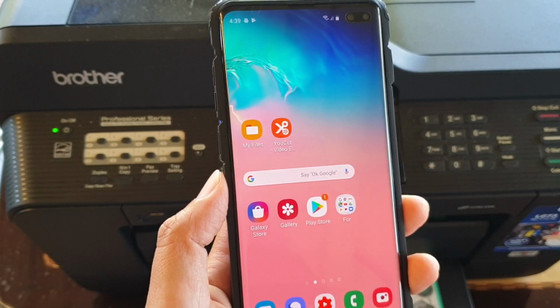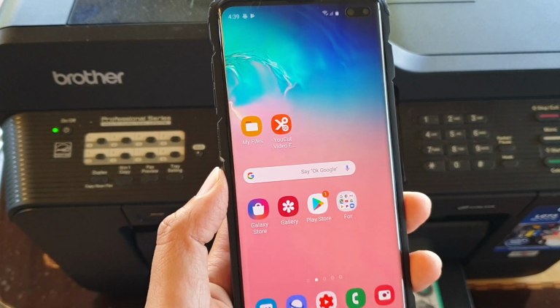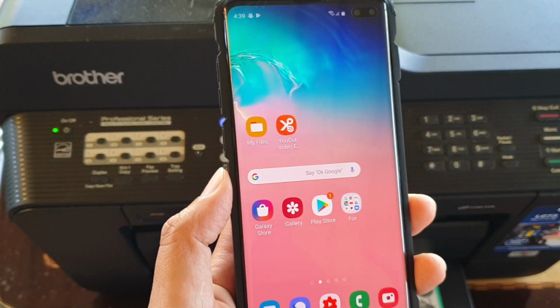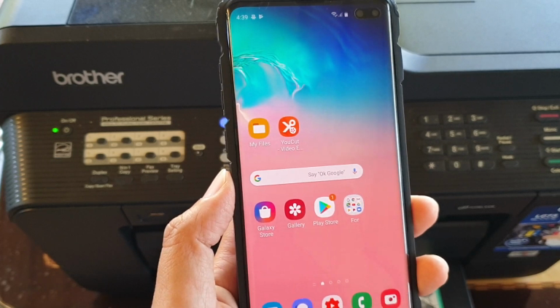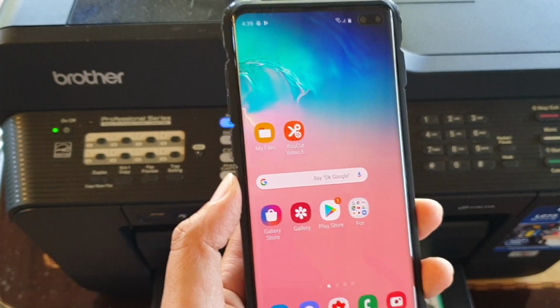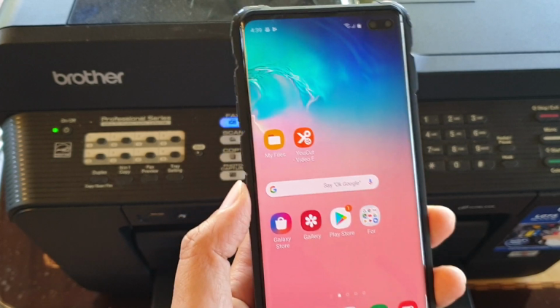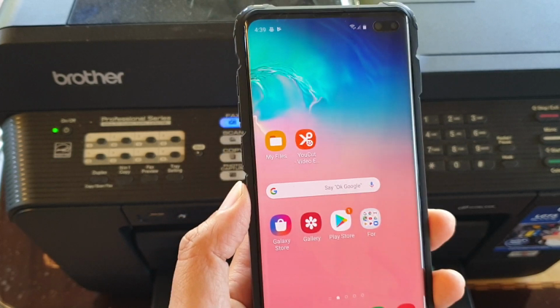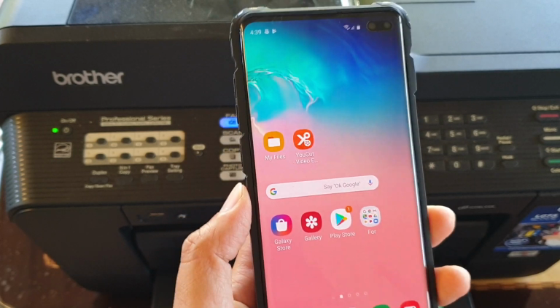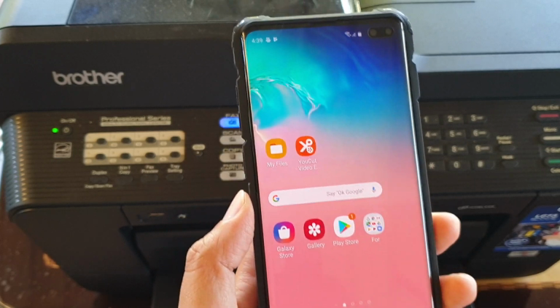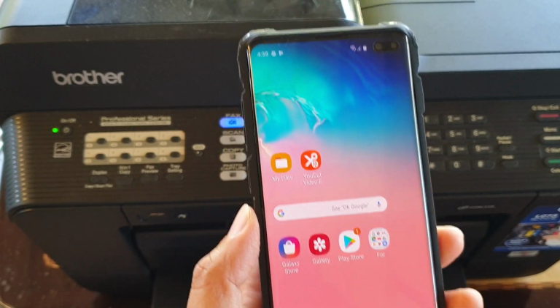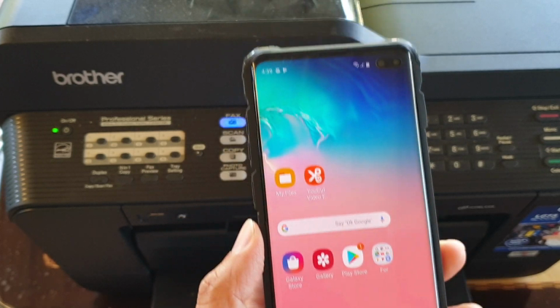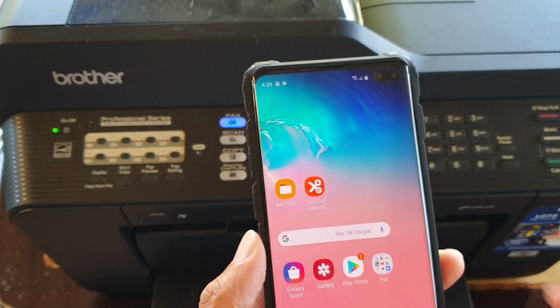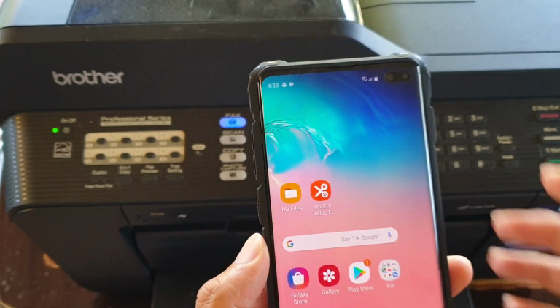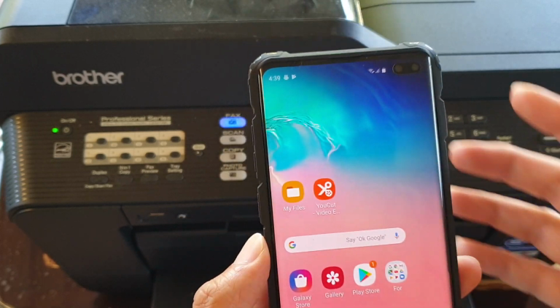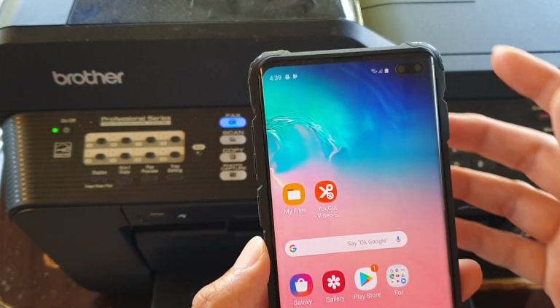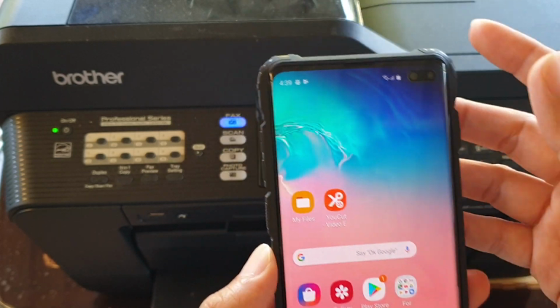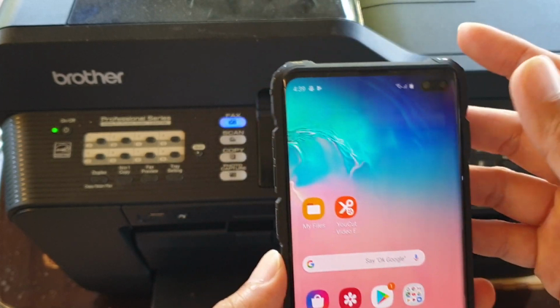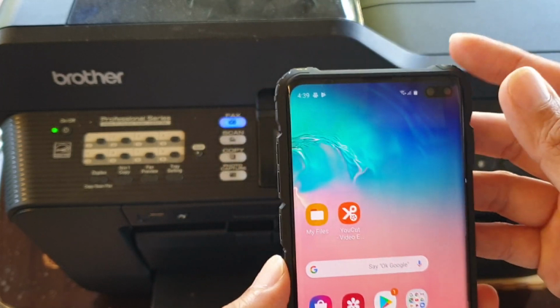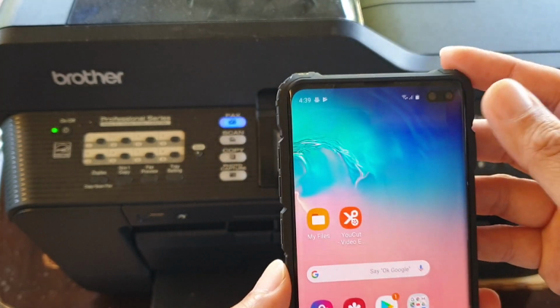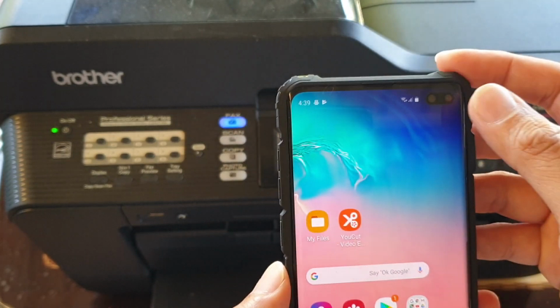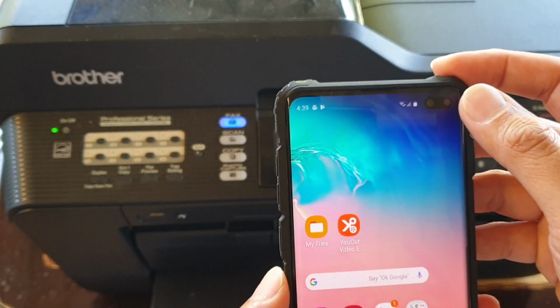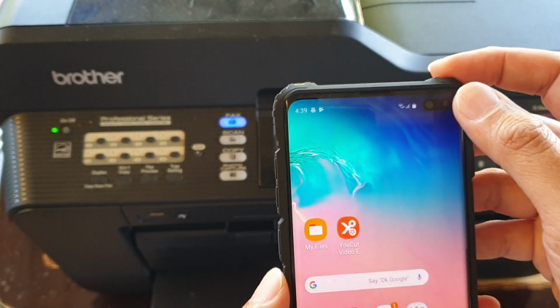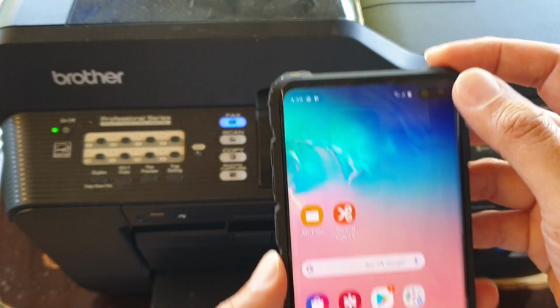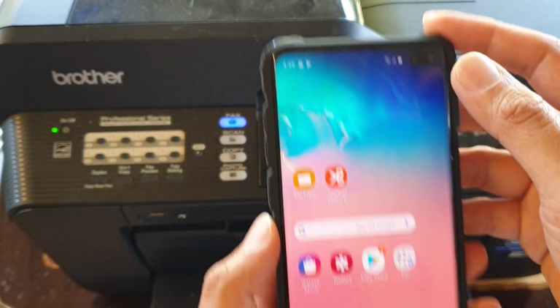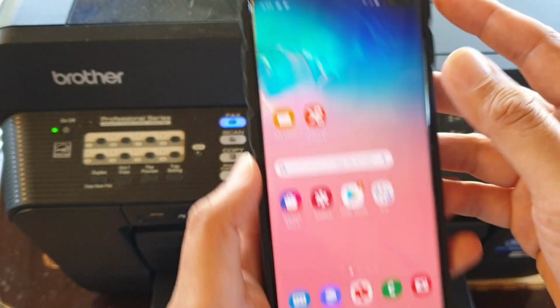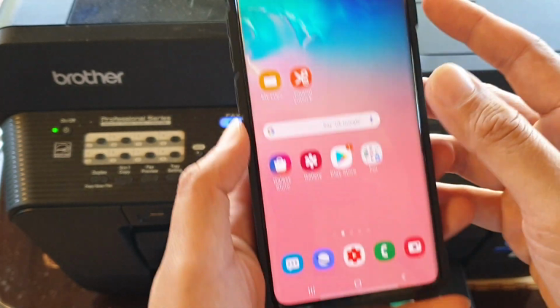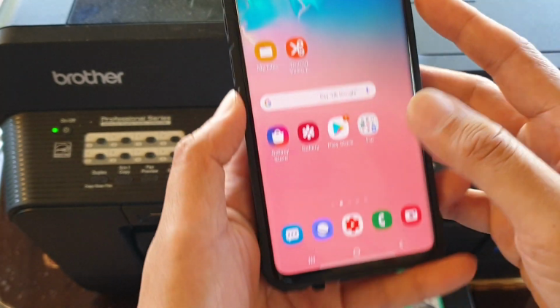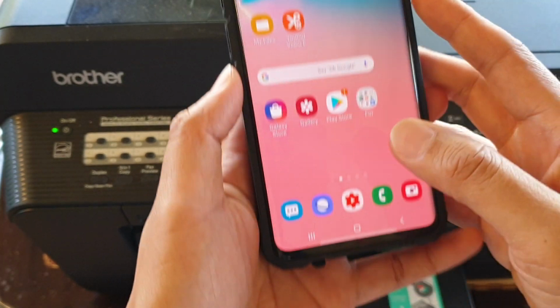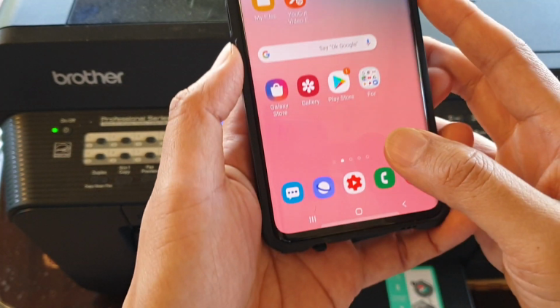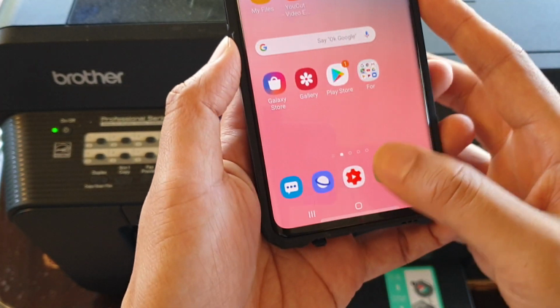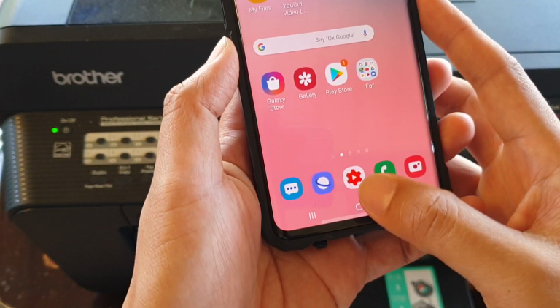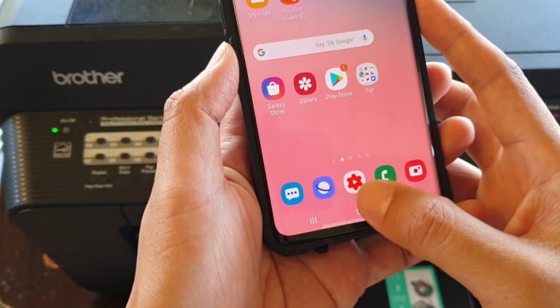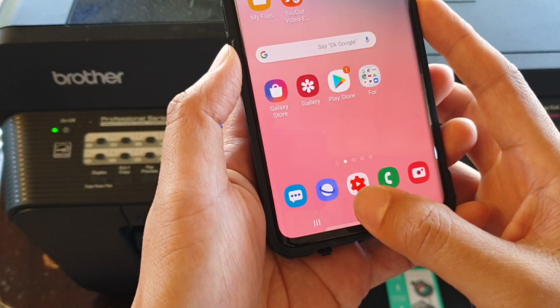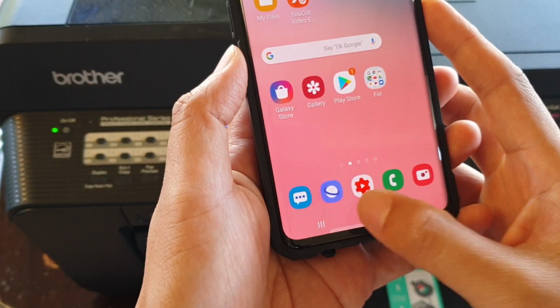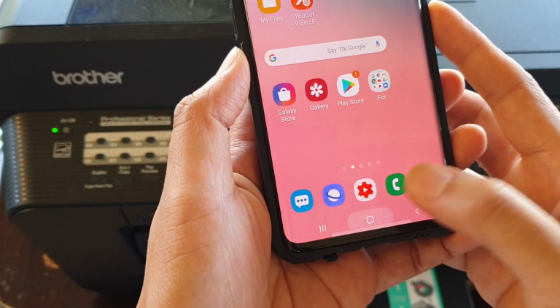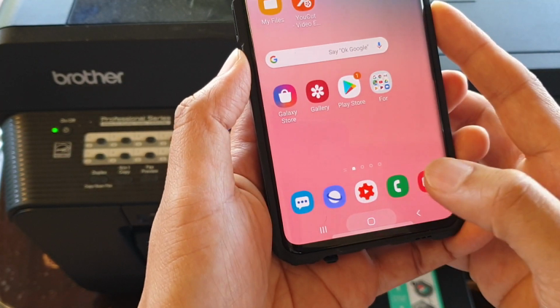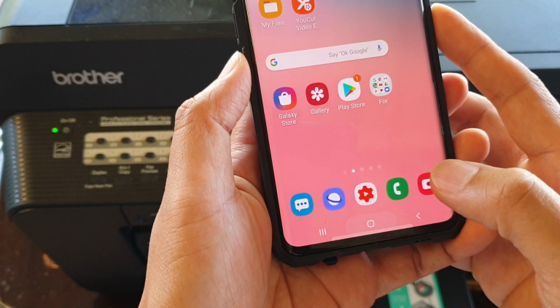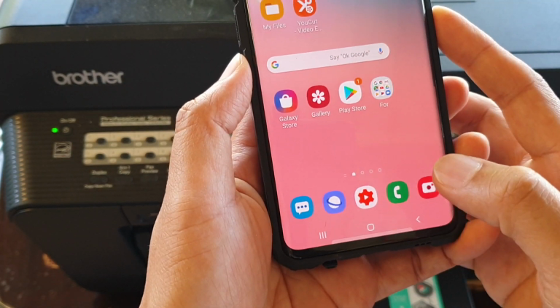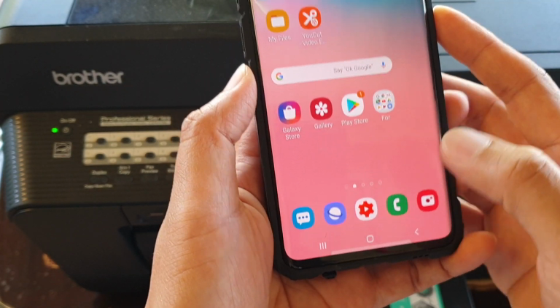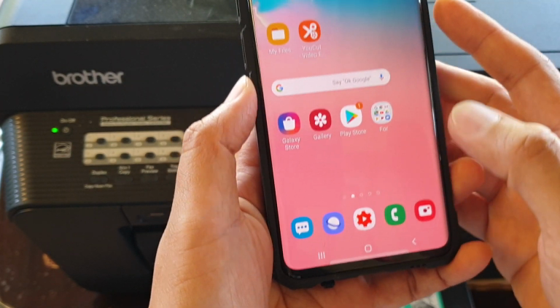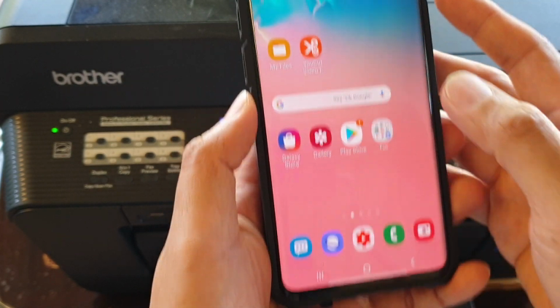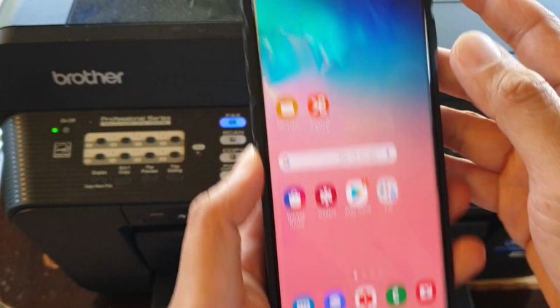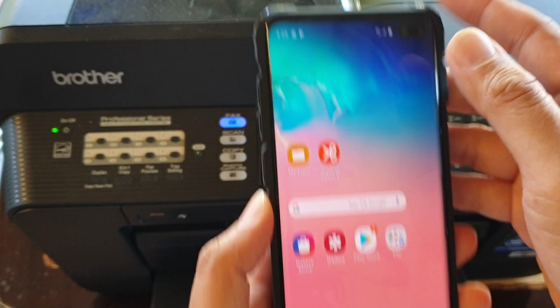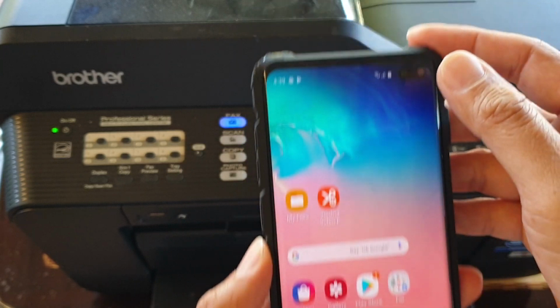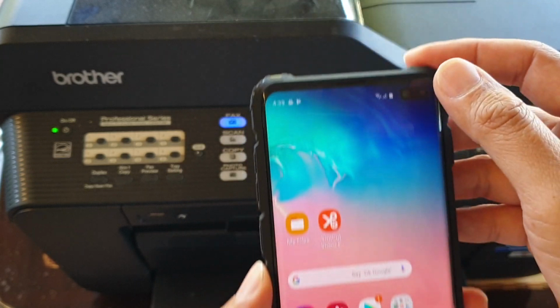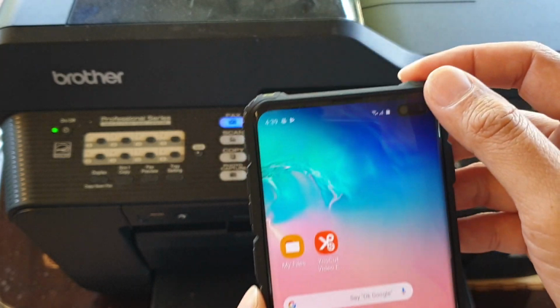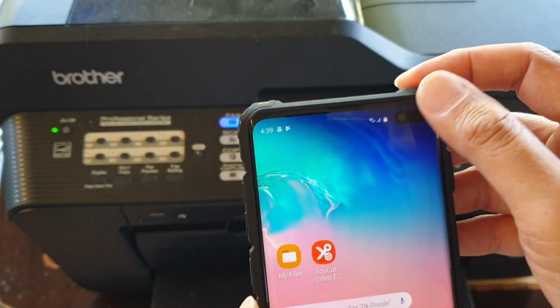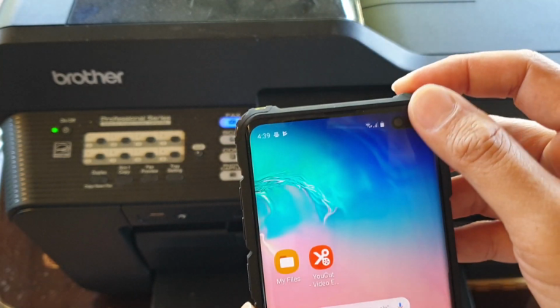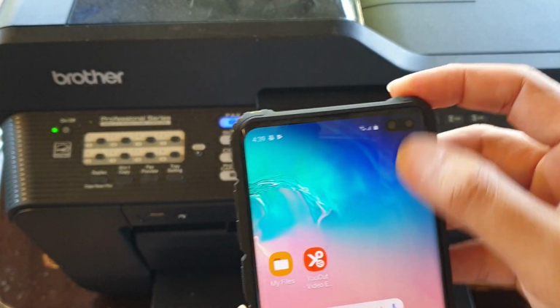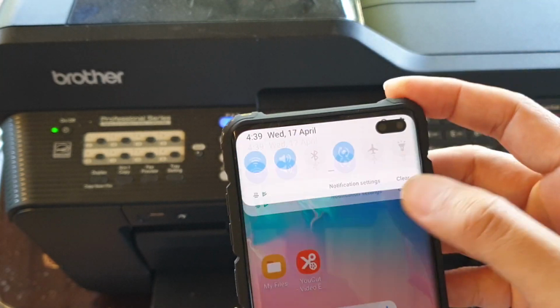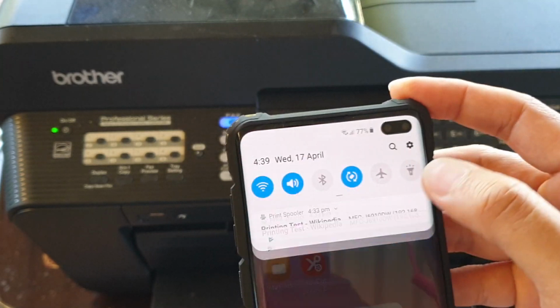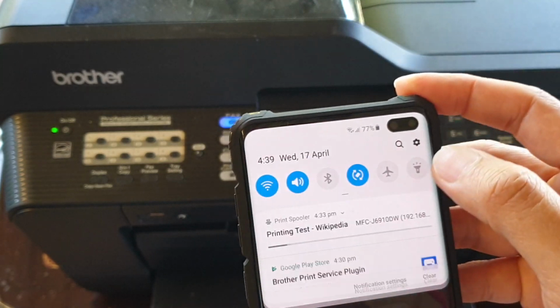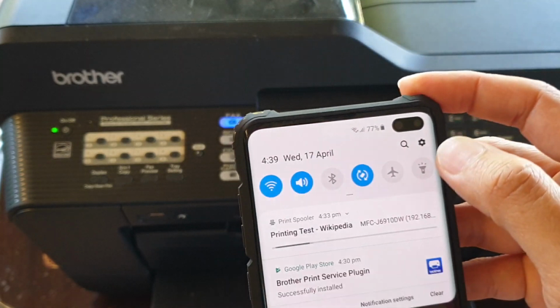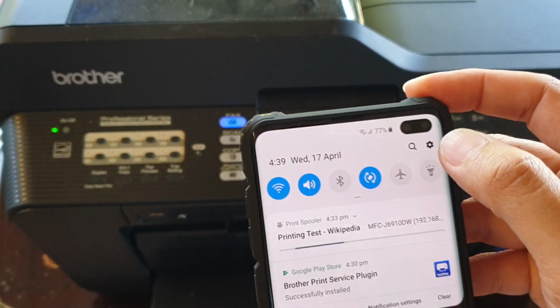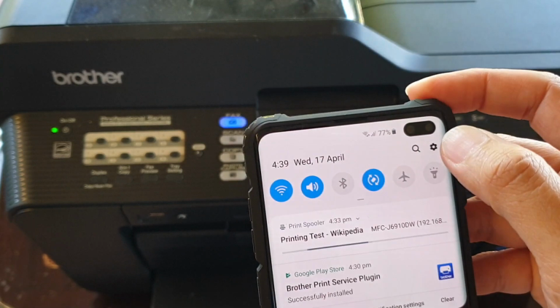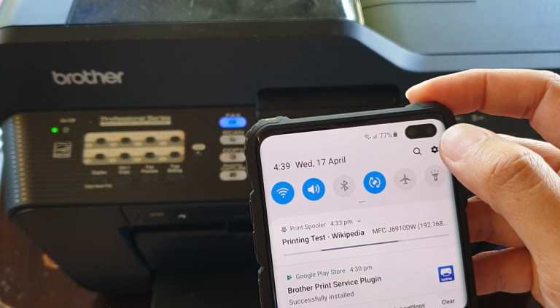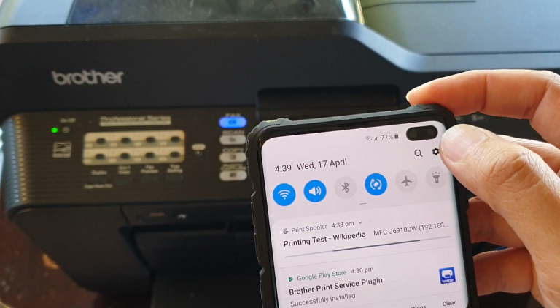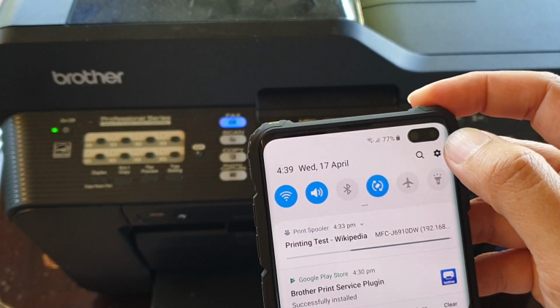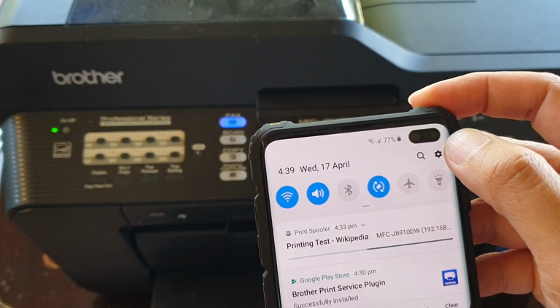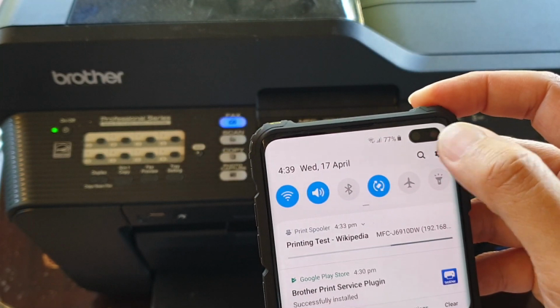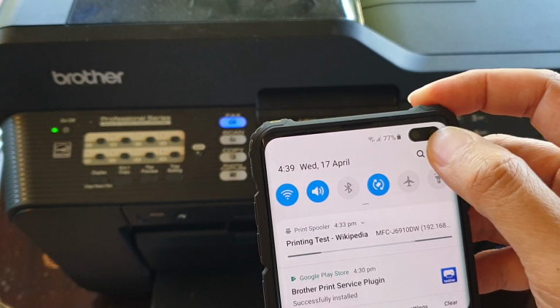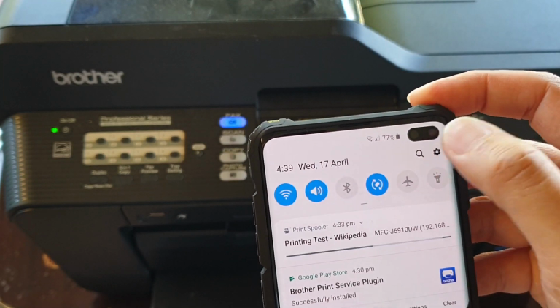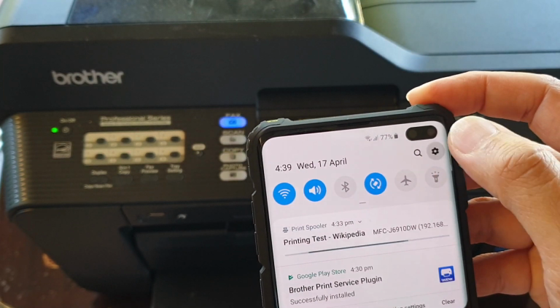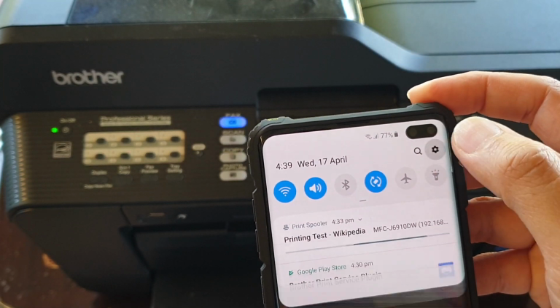To do so, first go back to your home screen by tapping on the home key. Then swipe down and tap on the Settings icon.